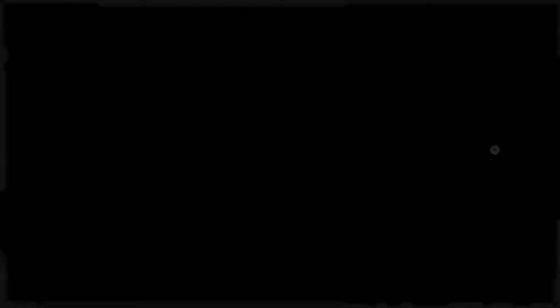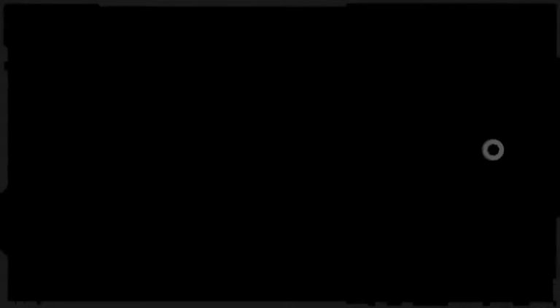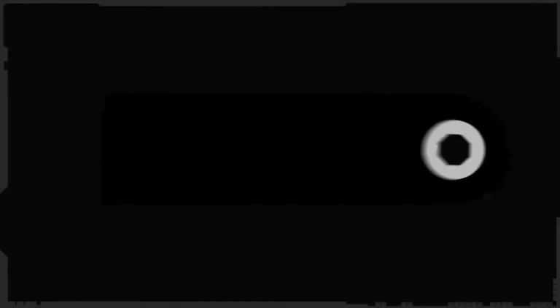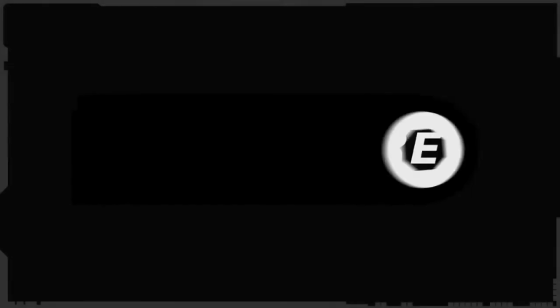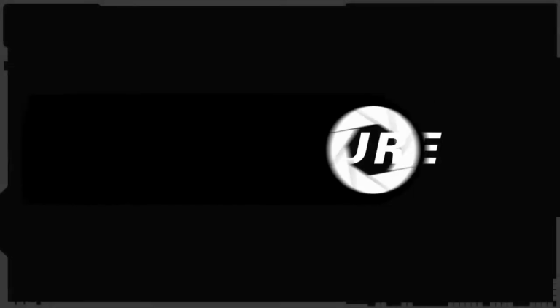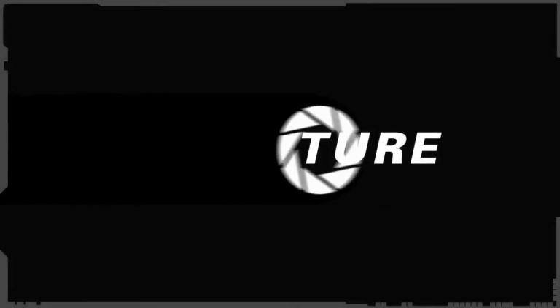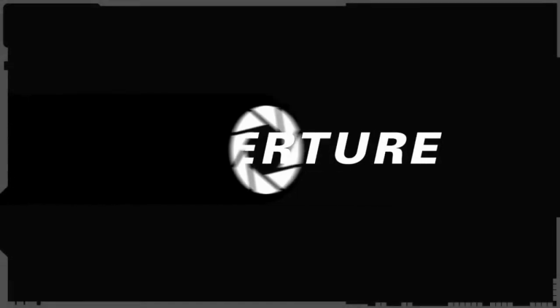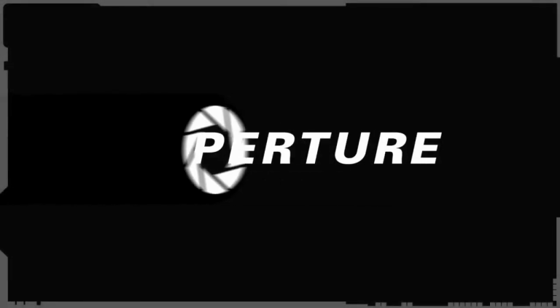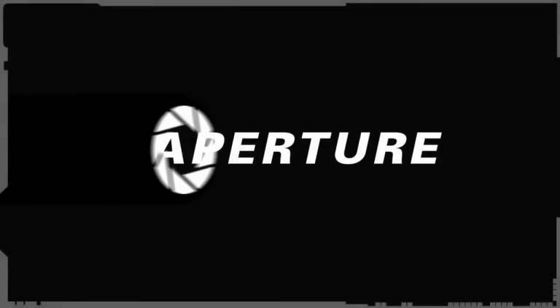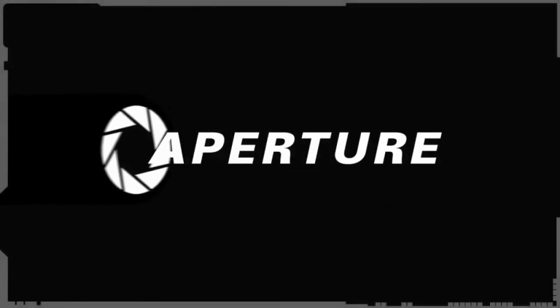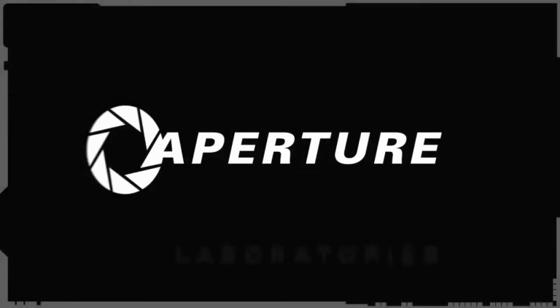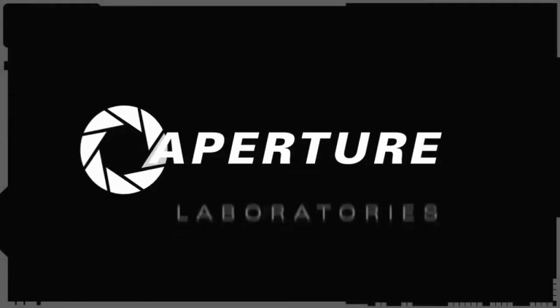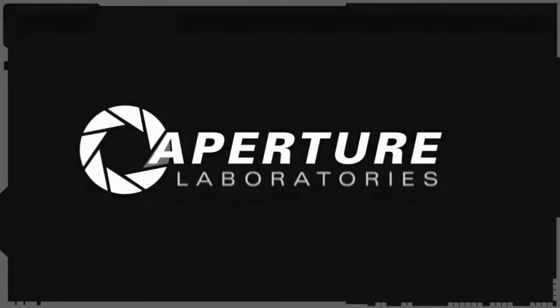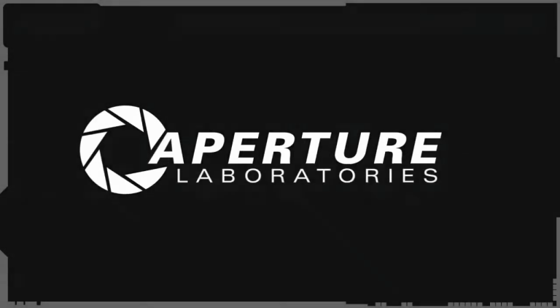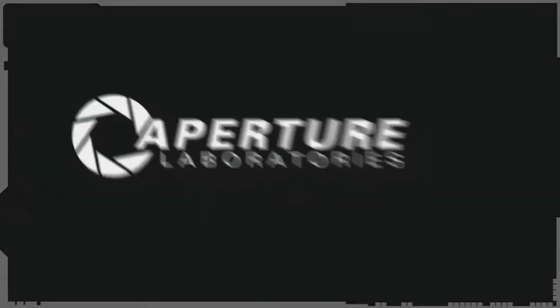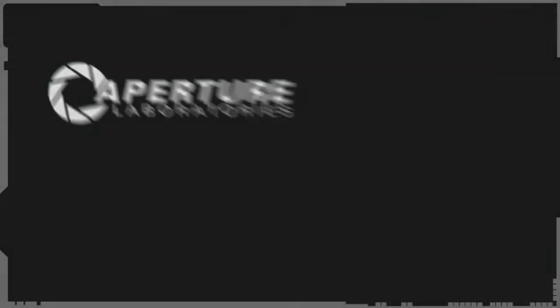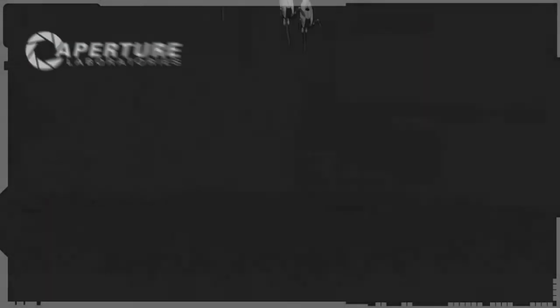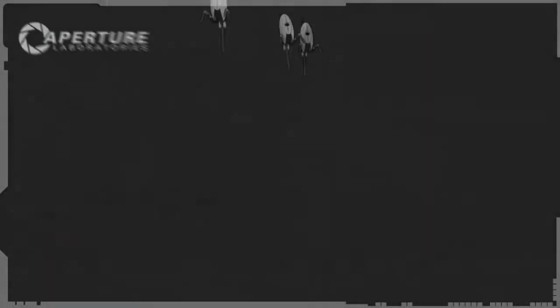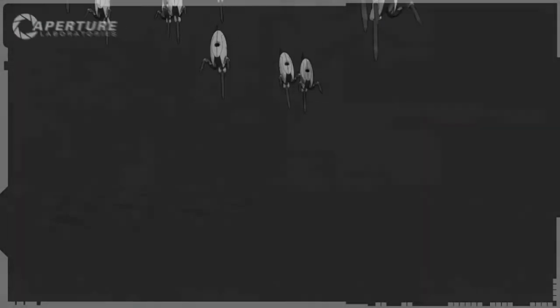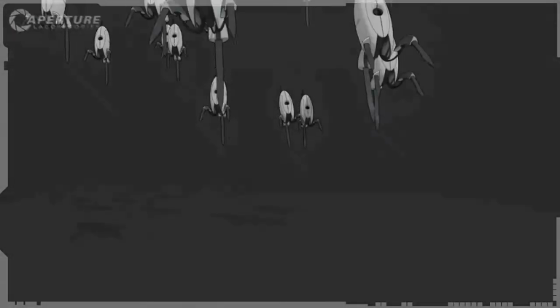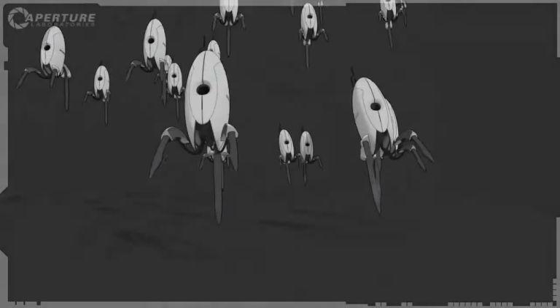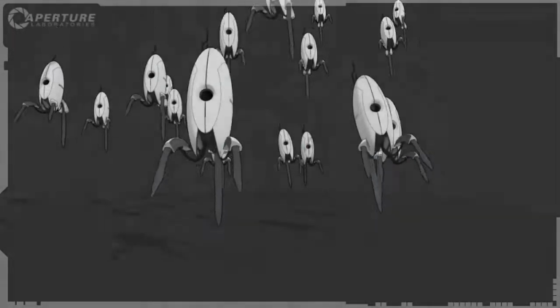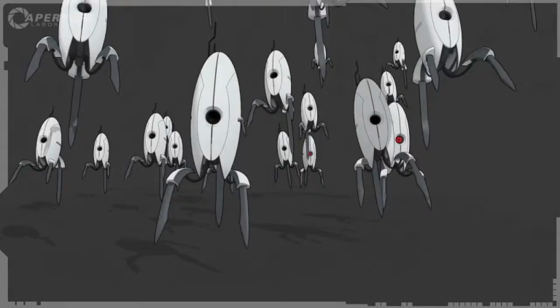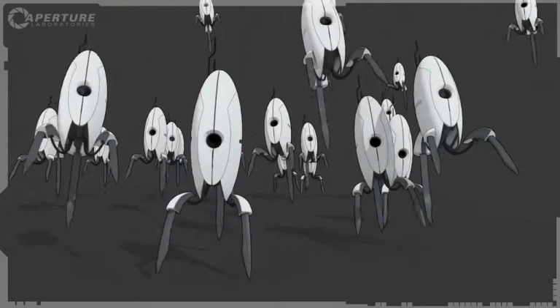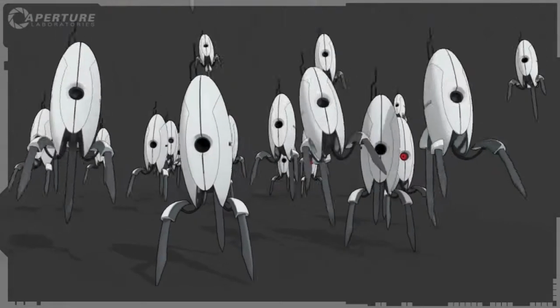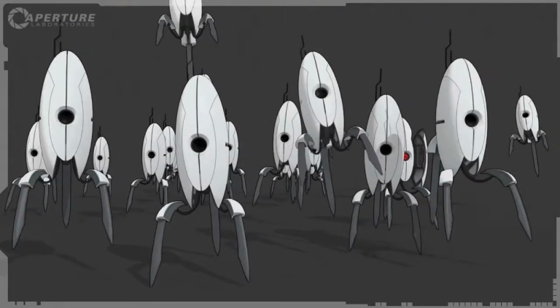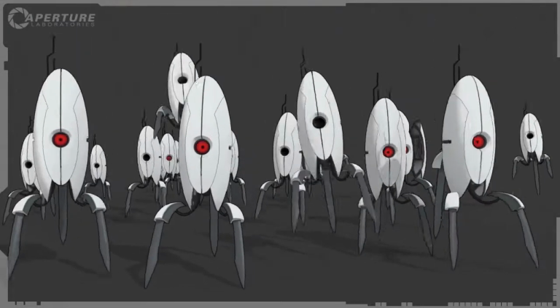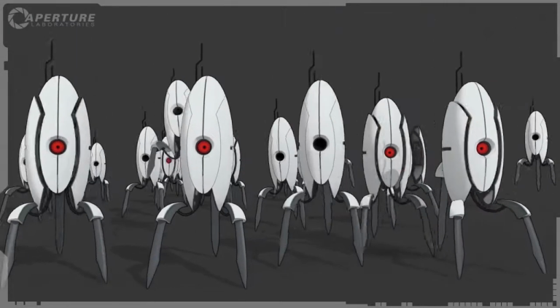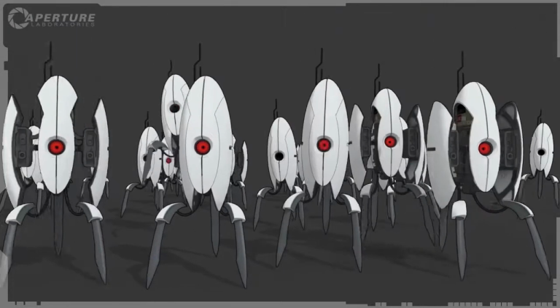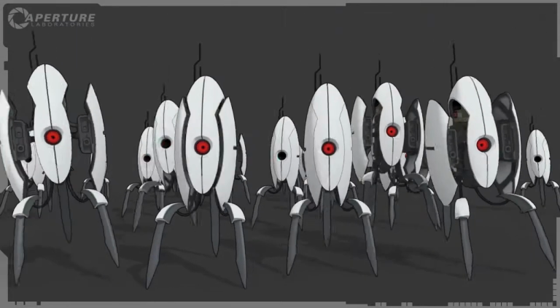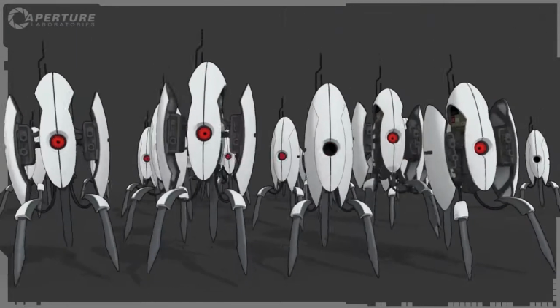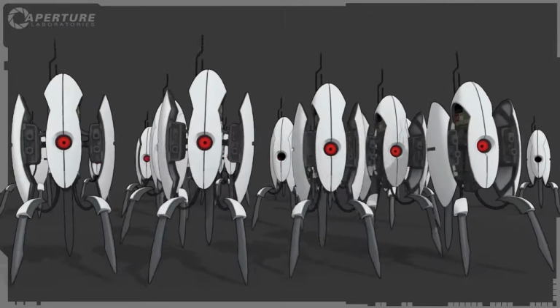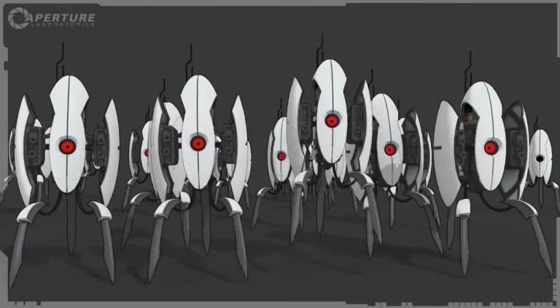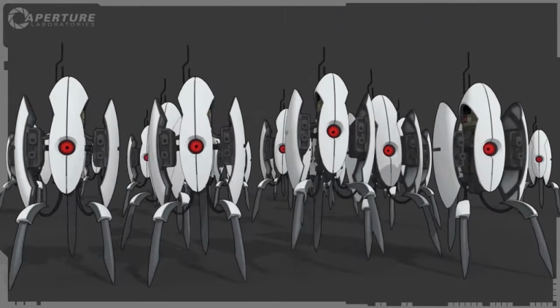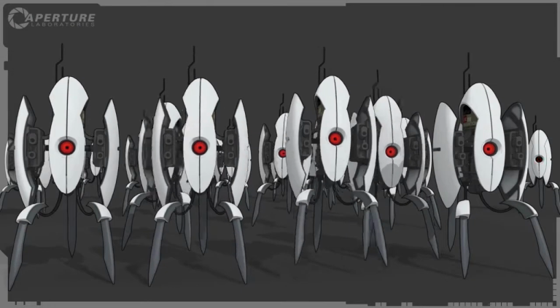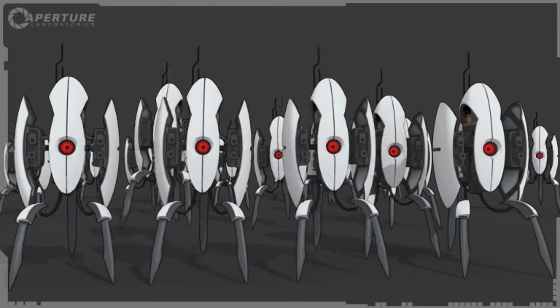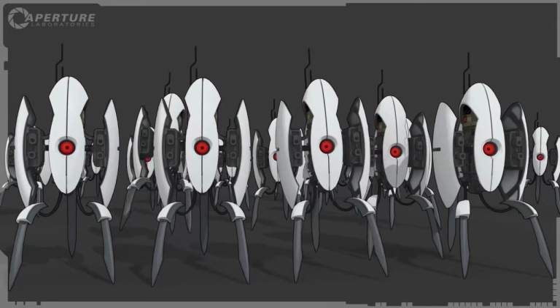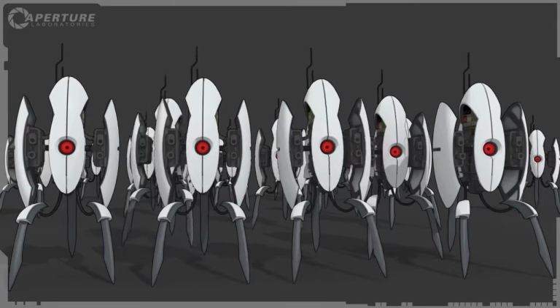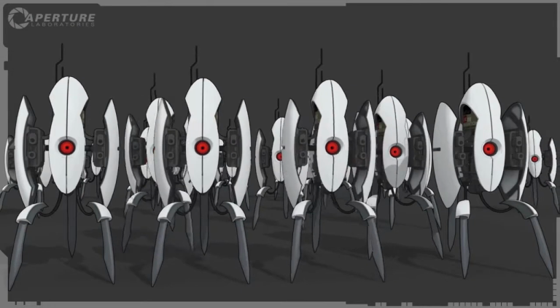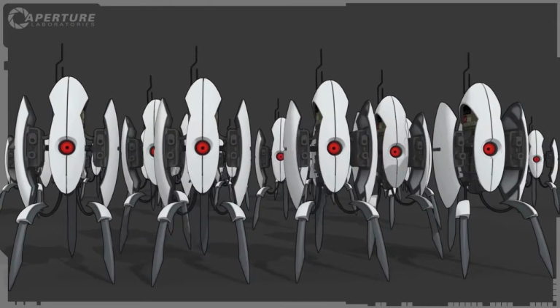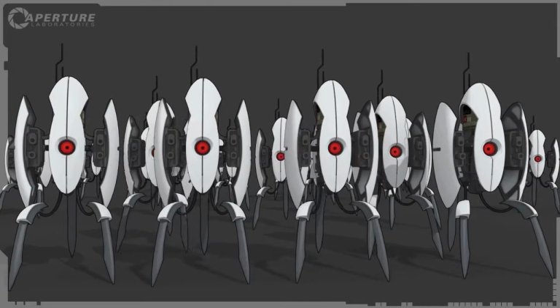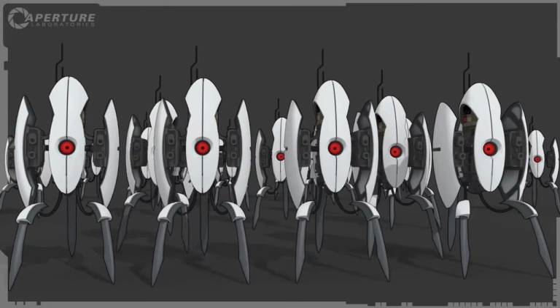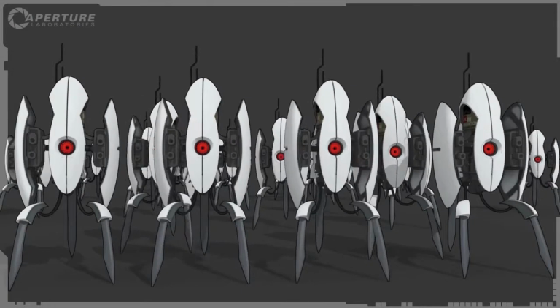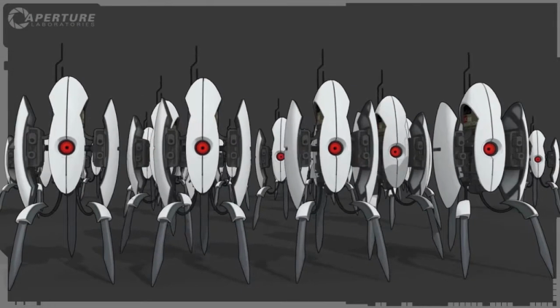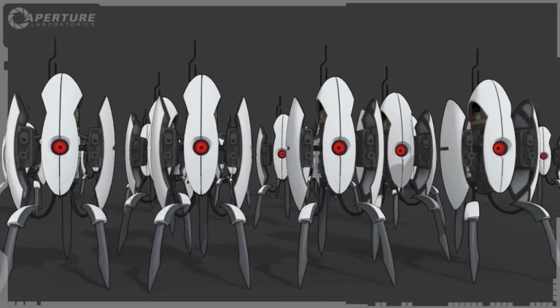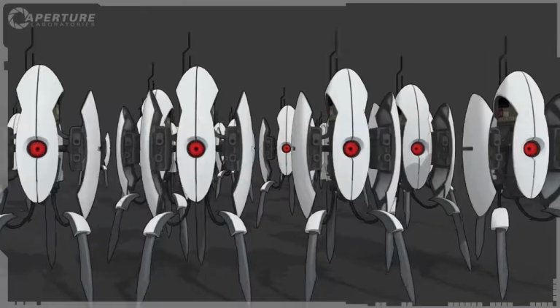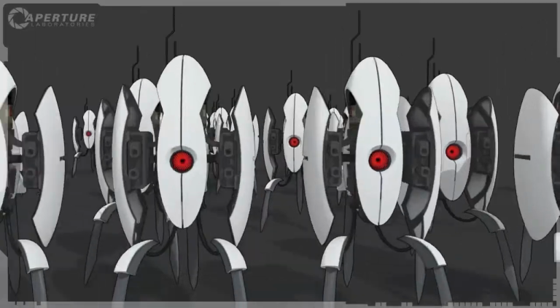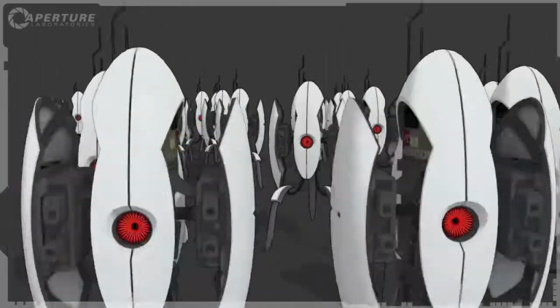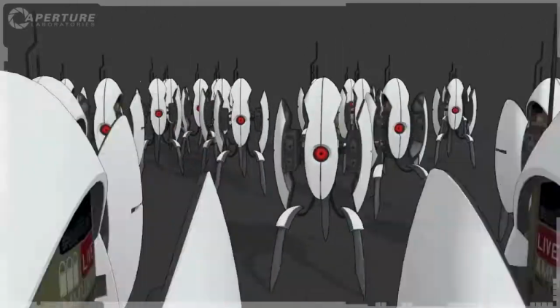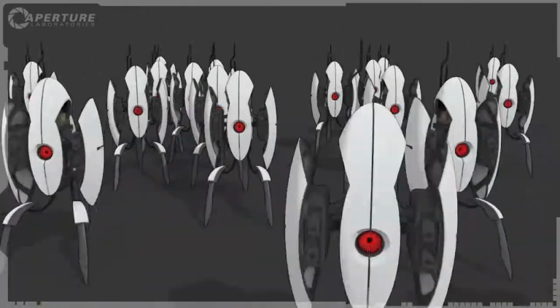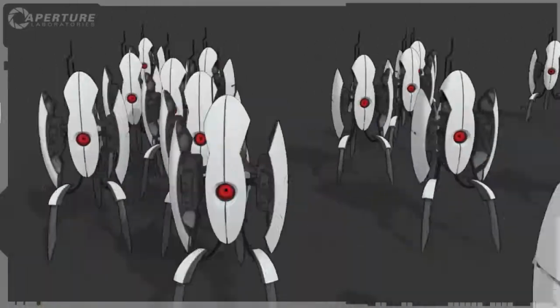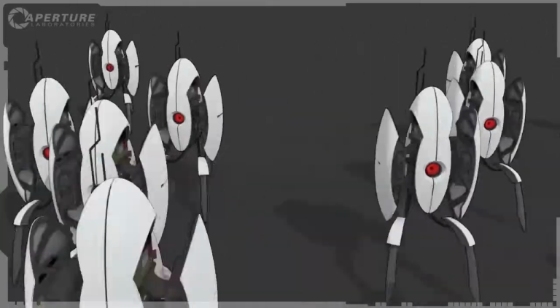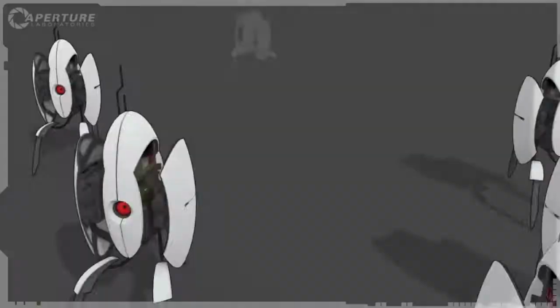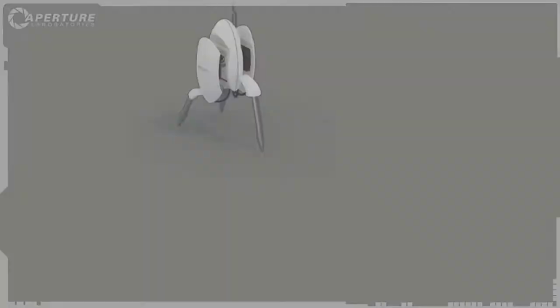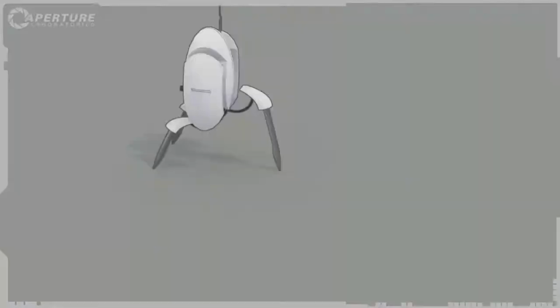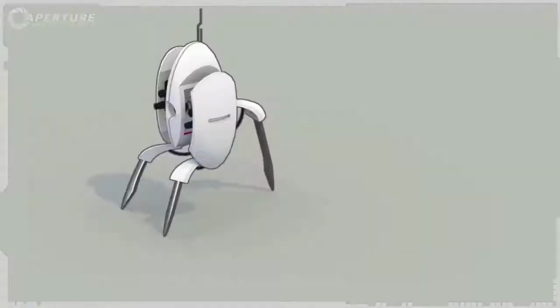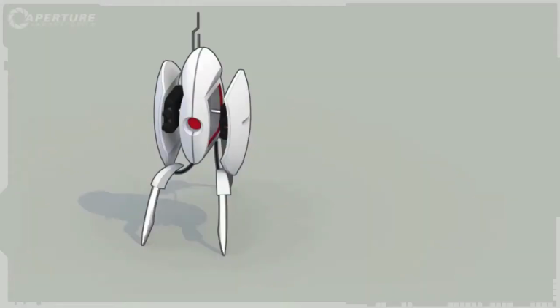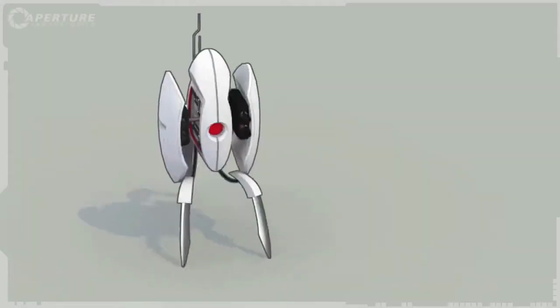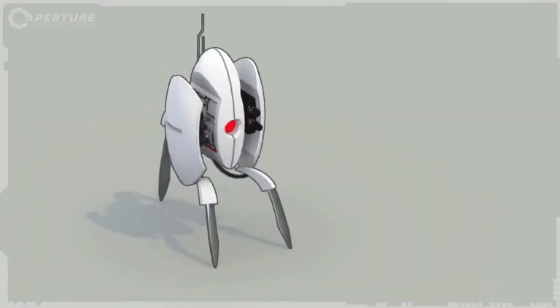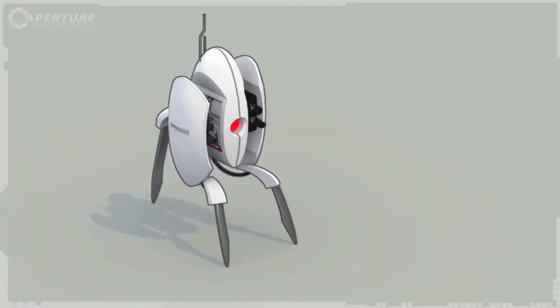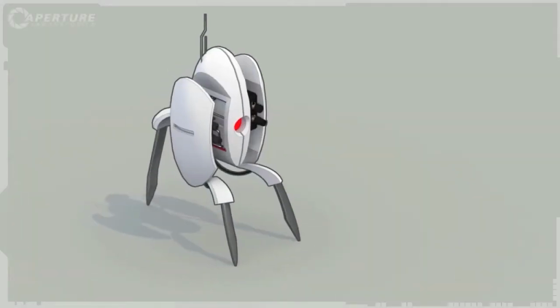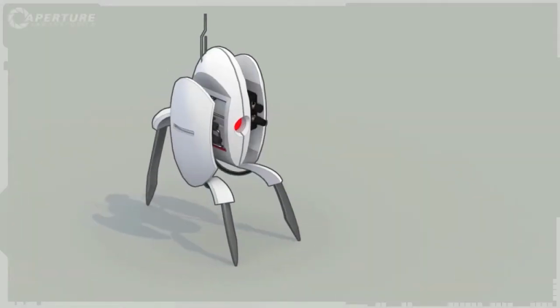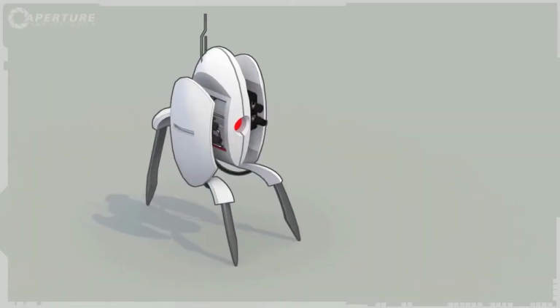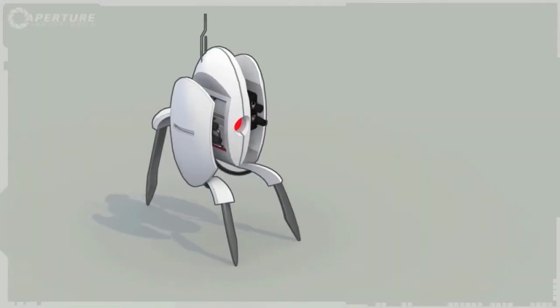Cave Johnson here, introducing the consumer version of our most popular military-grade product. Hi, hello there. The turret.